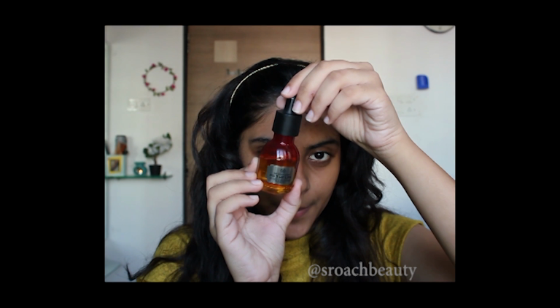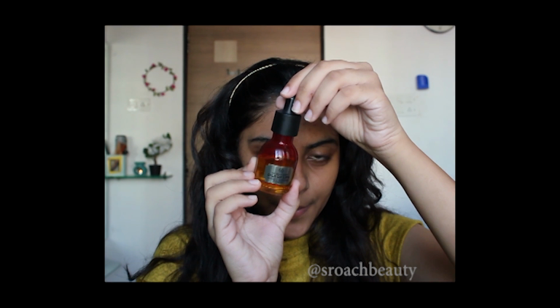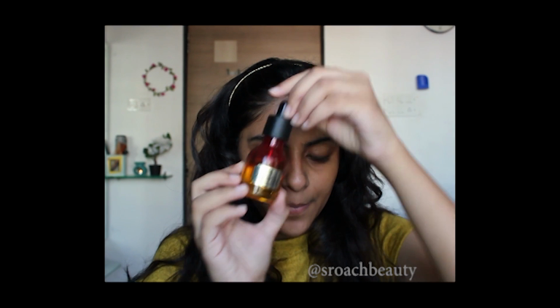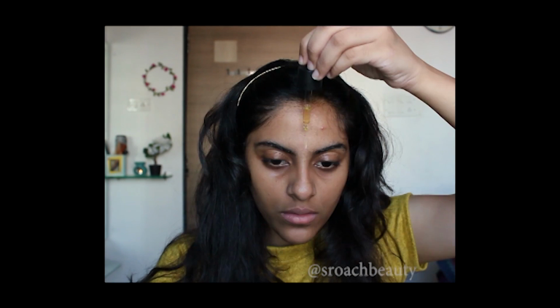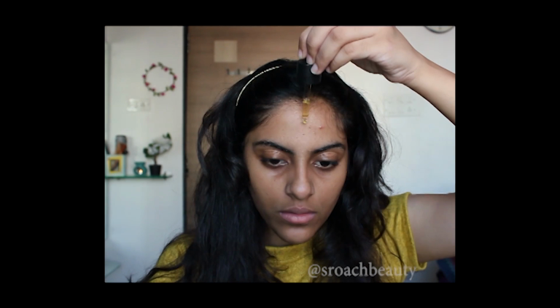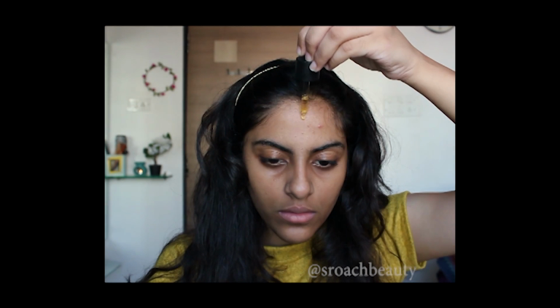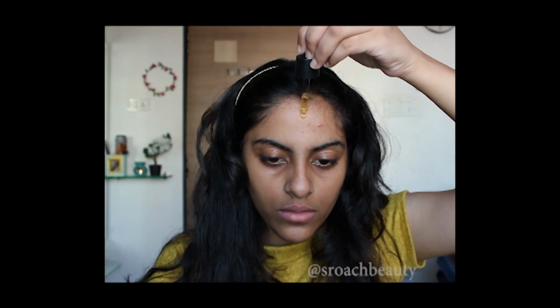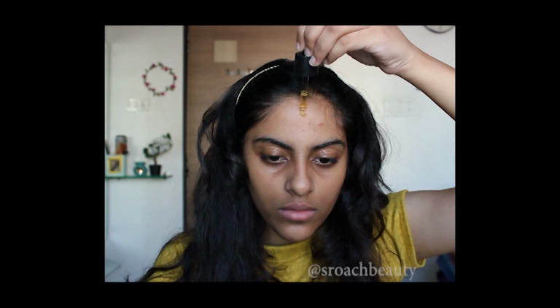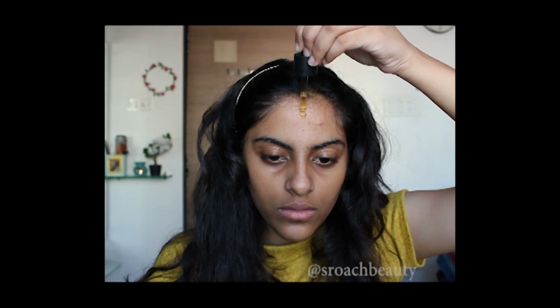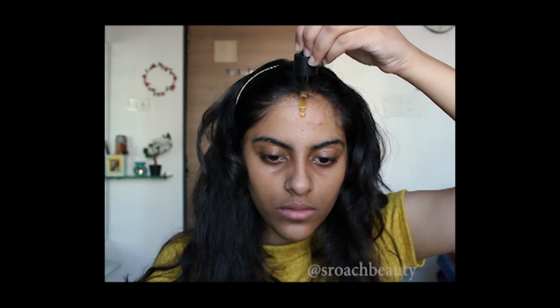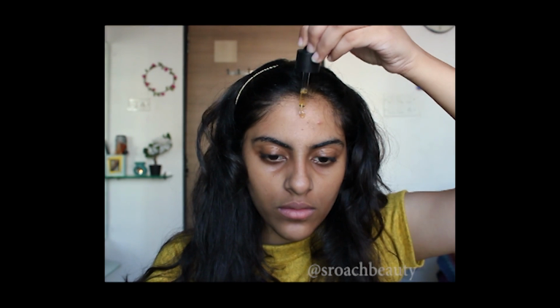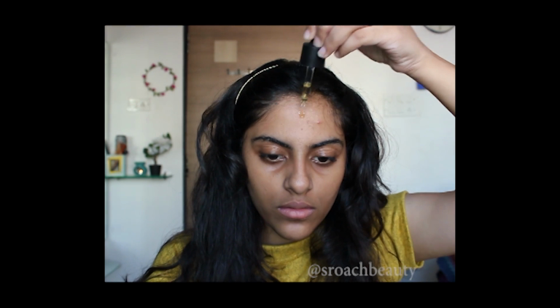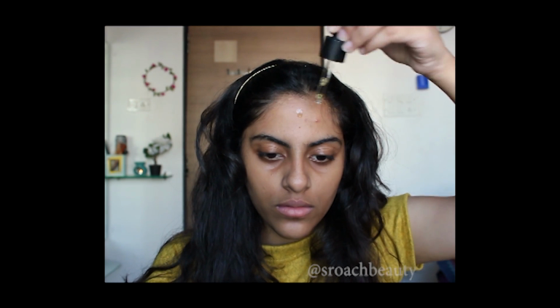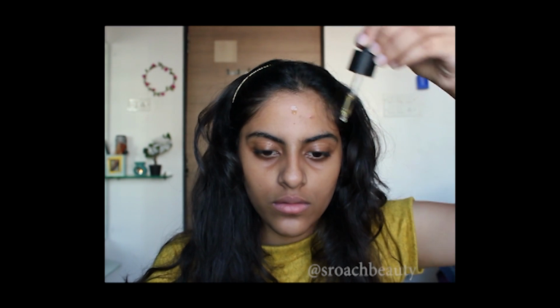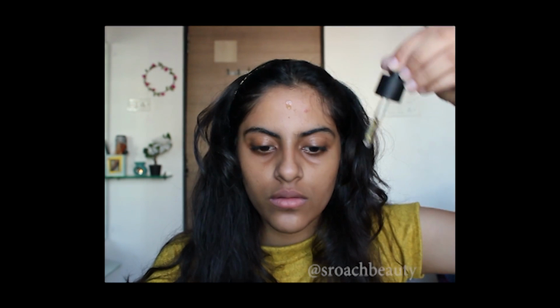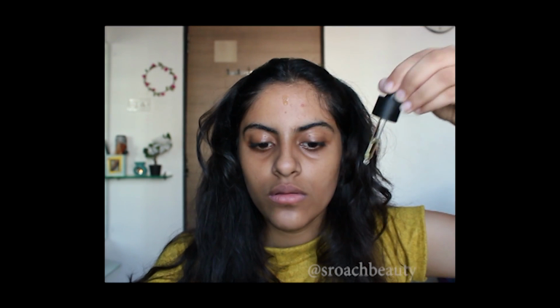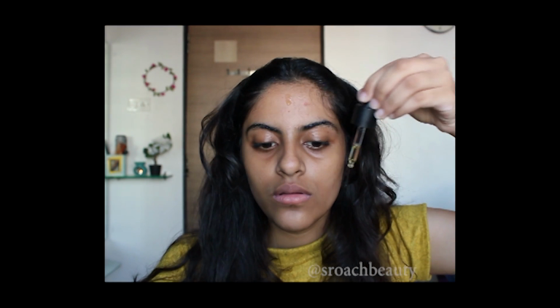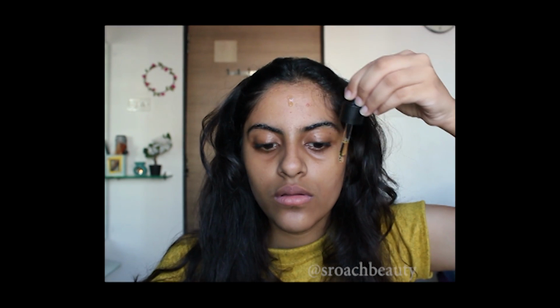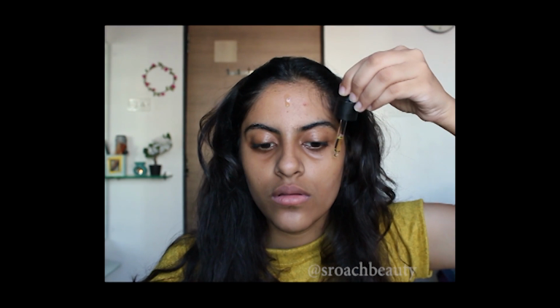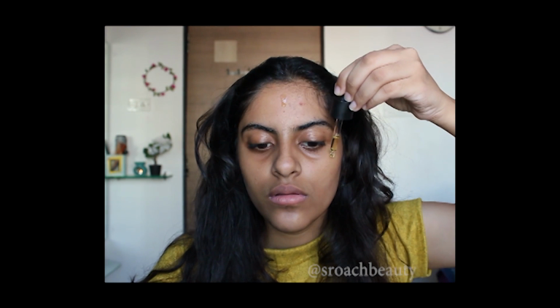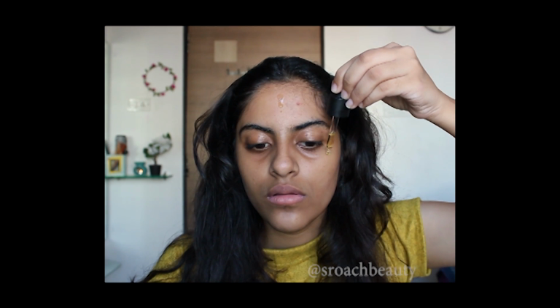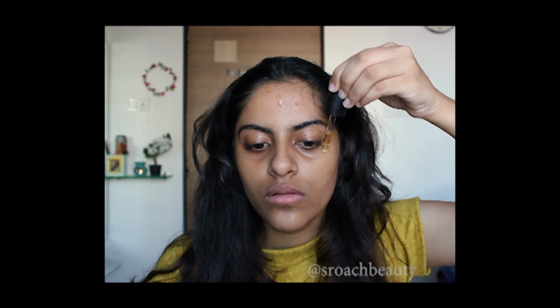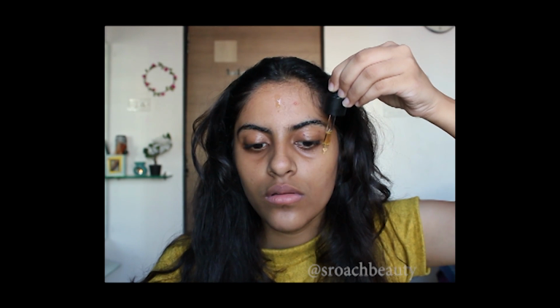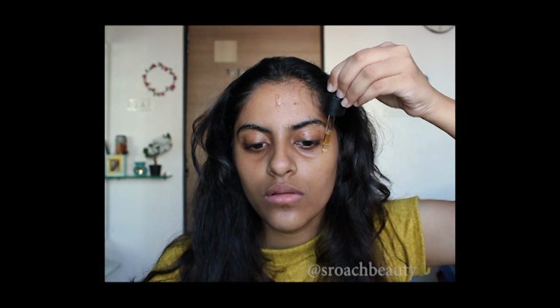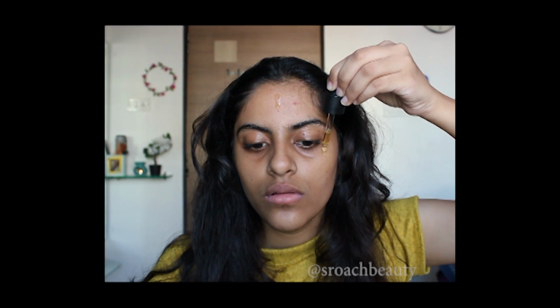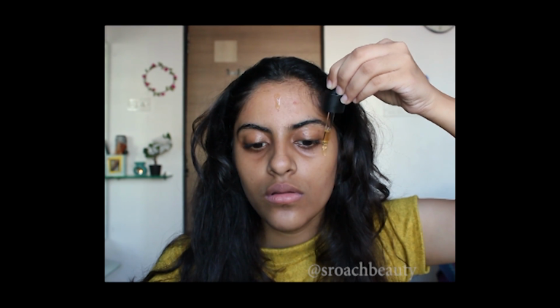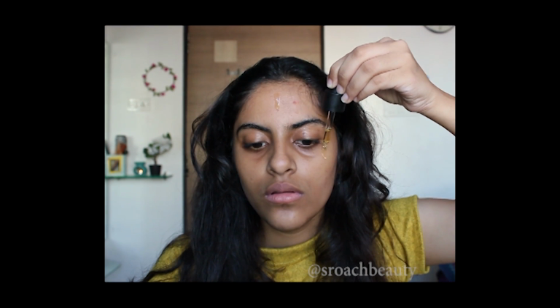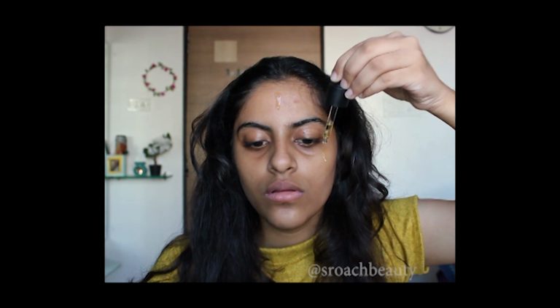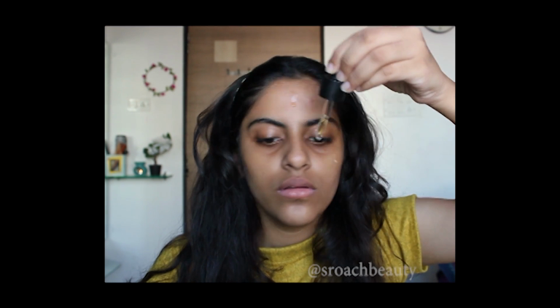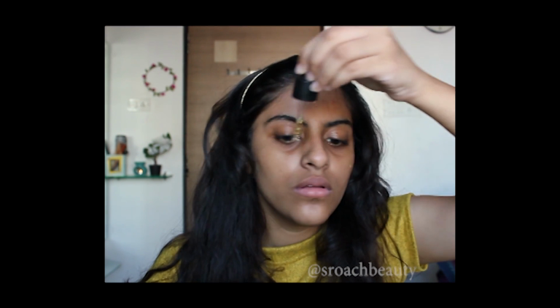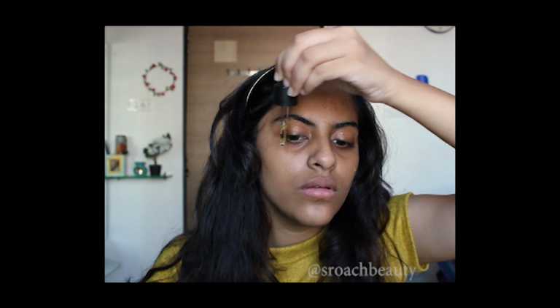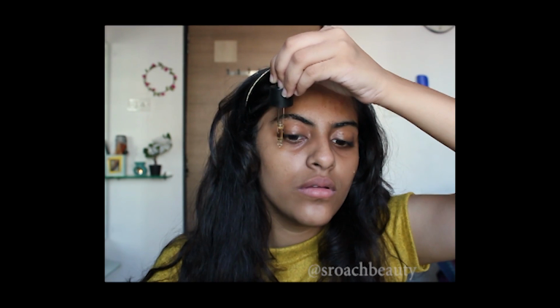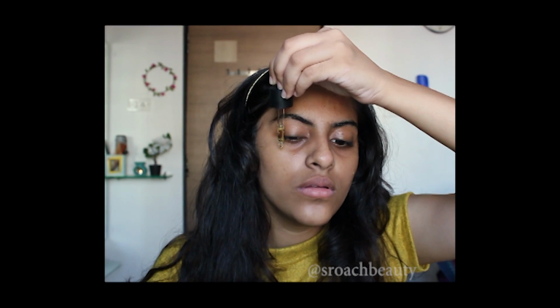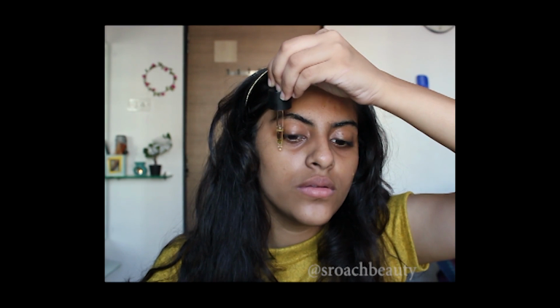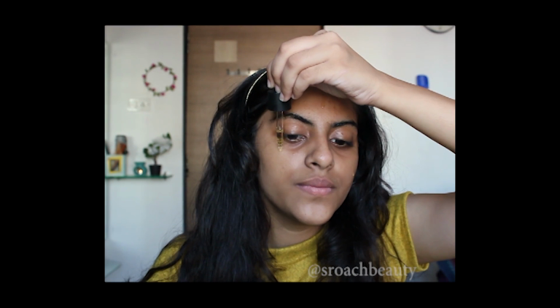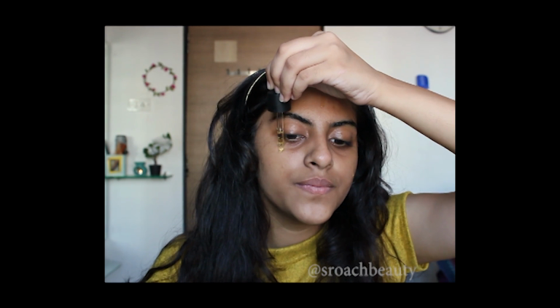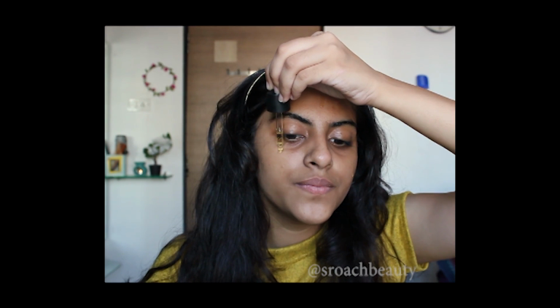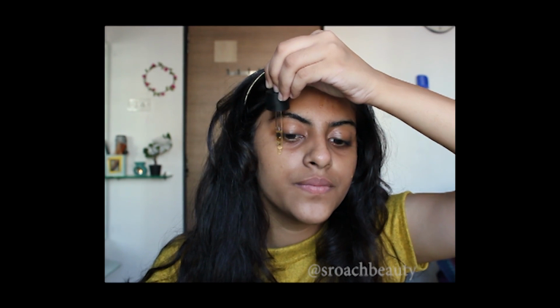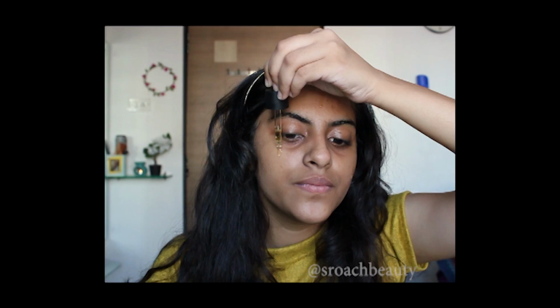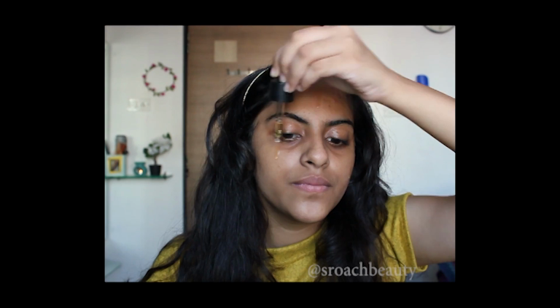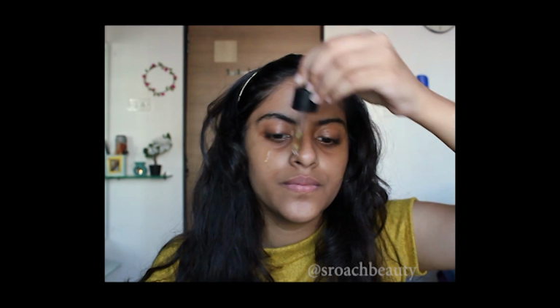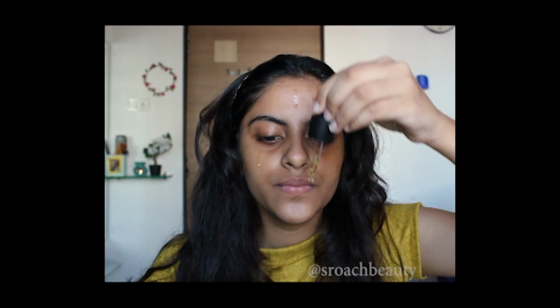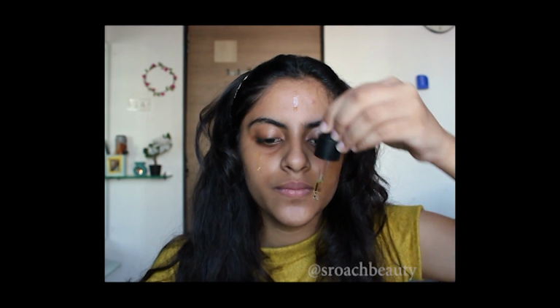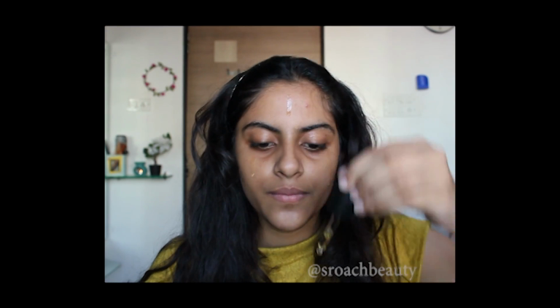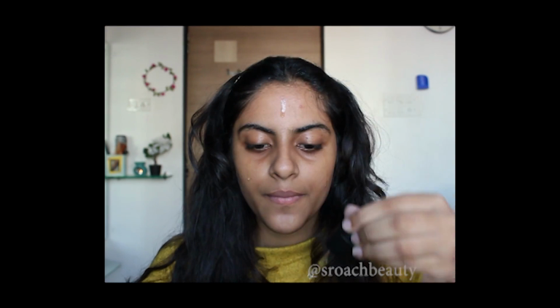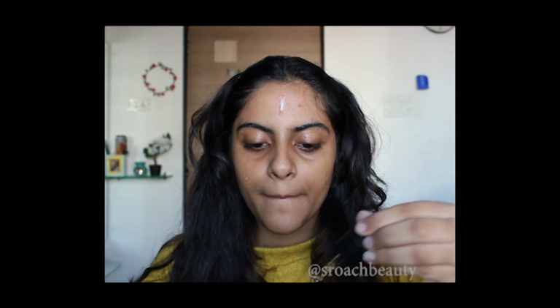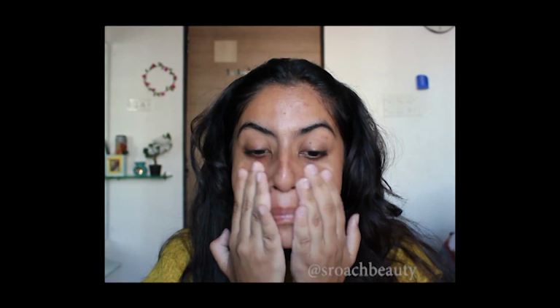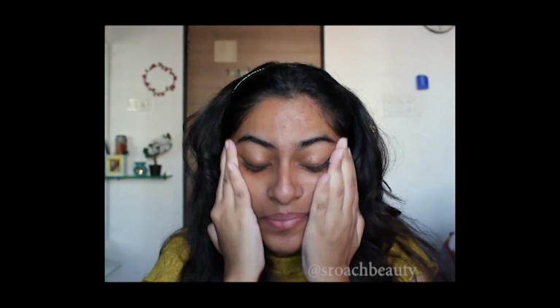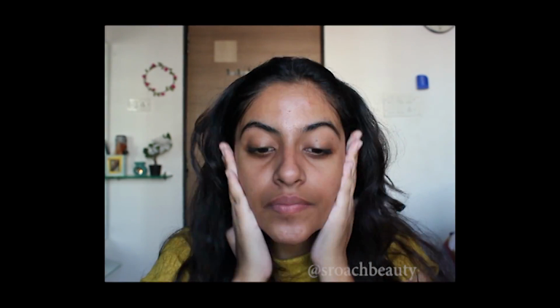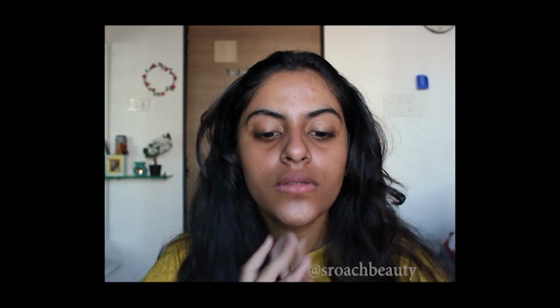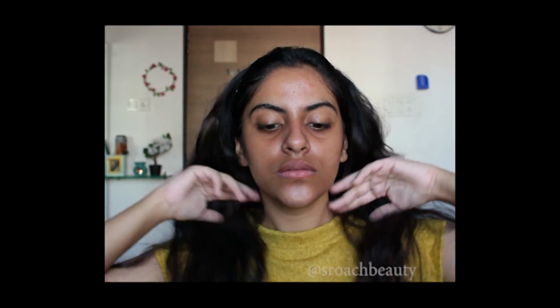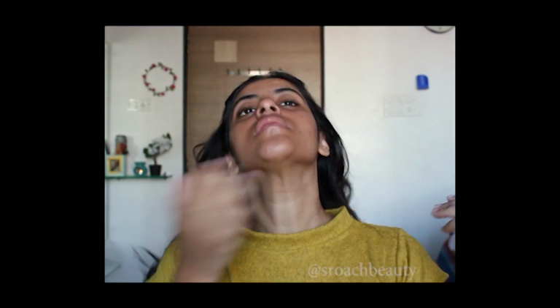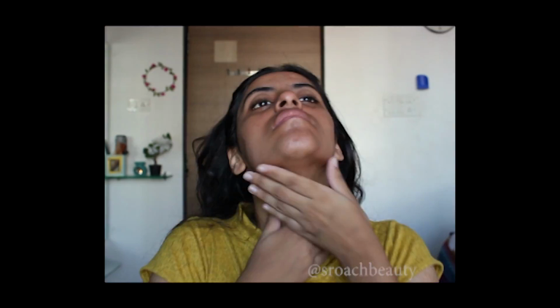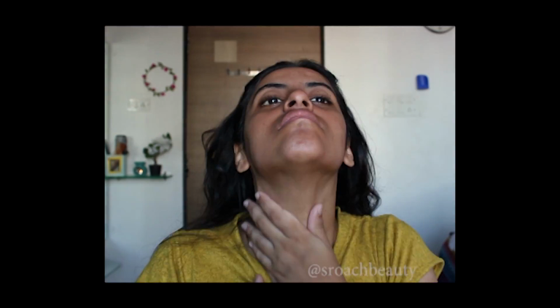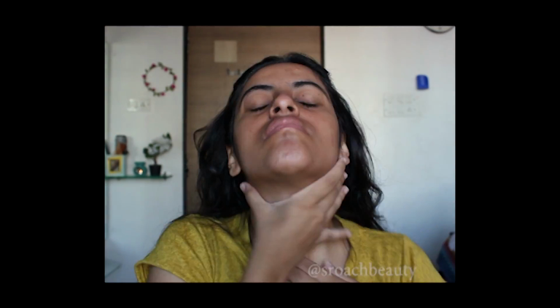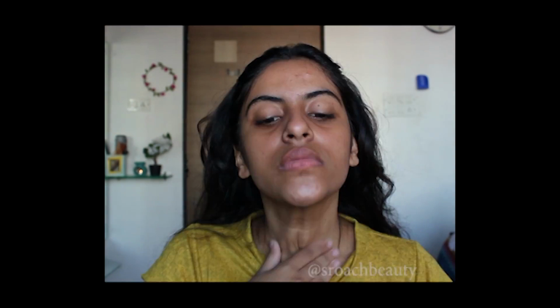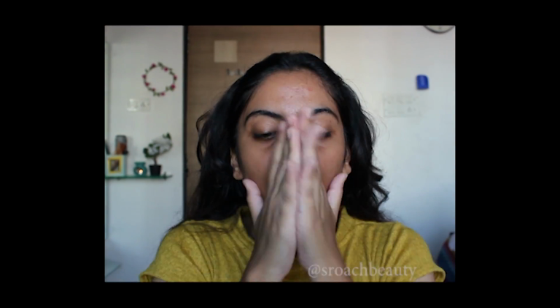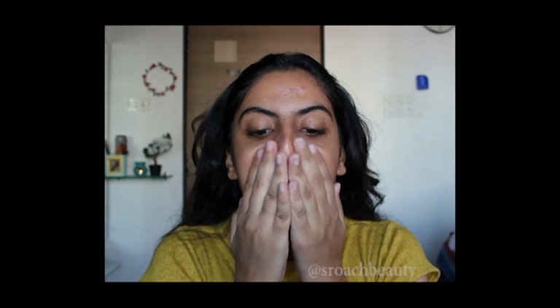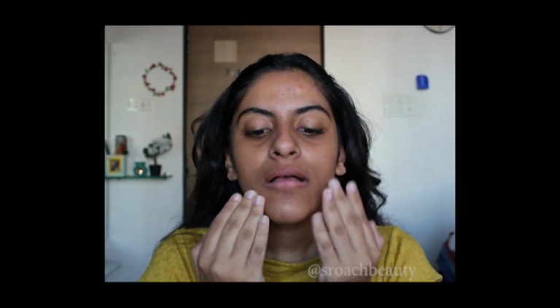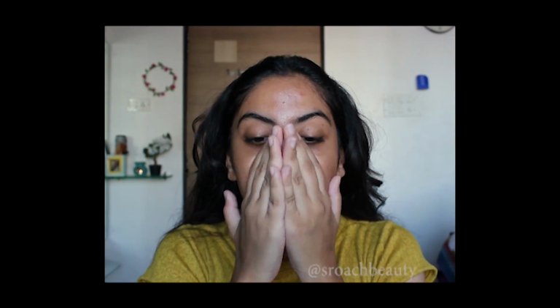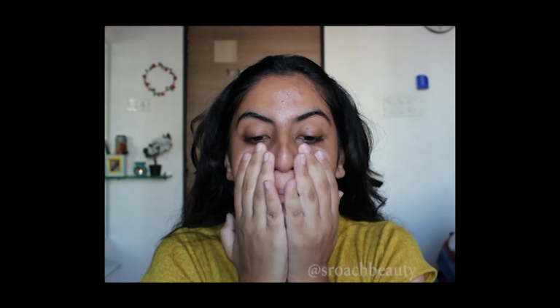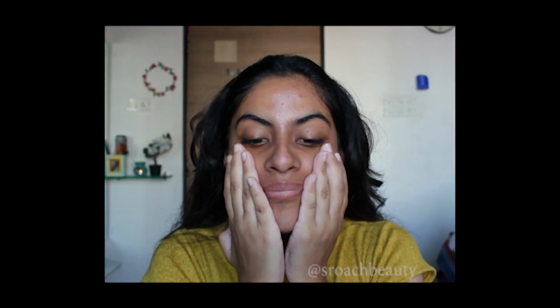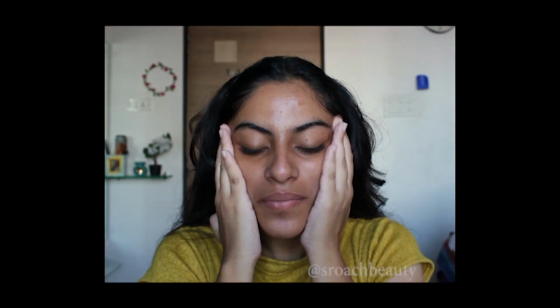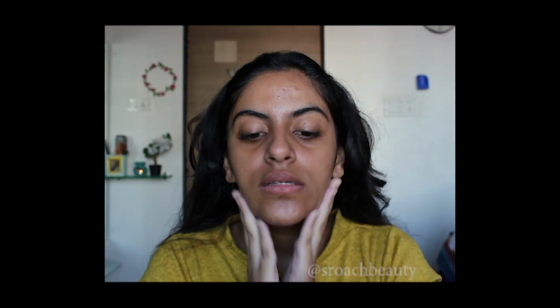Starting off, I'm going to take the Body Shop Oils of Life and I'm using an oil-based moisturizer because my skin tends to get dry in winter season.